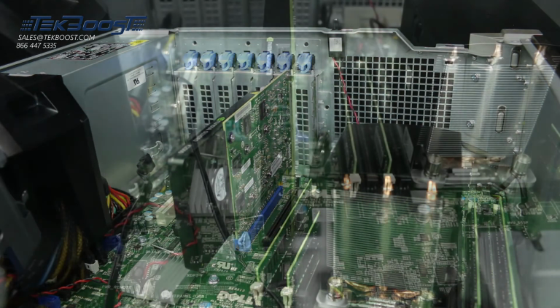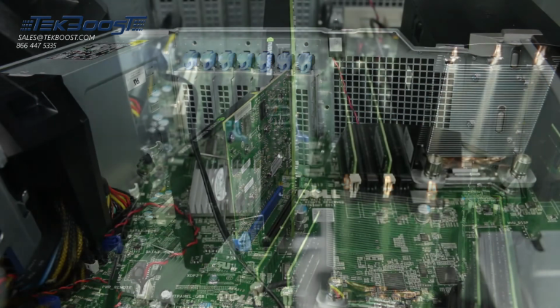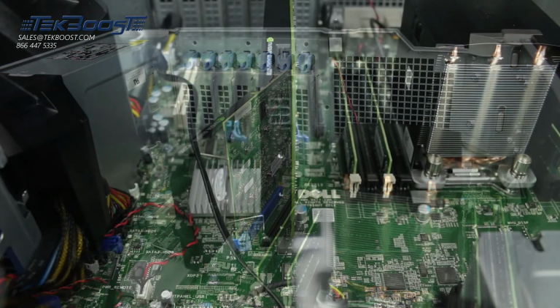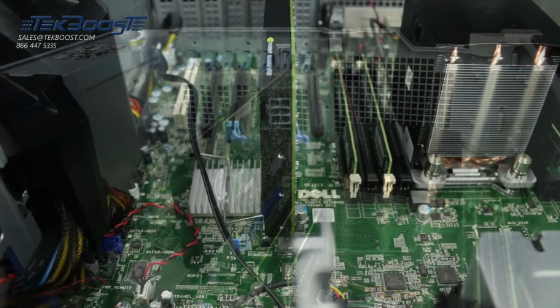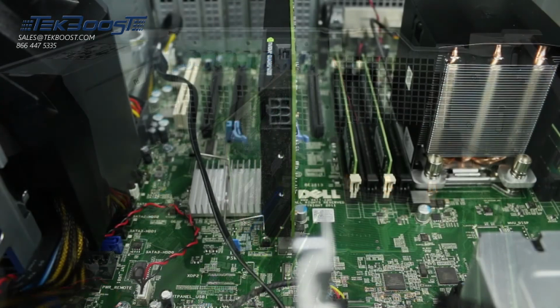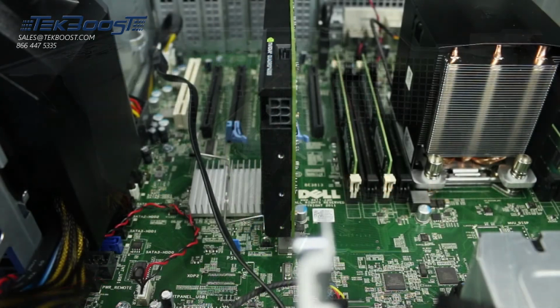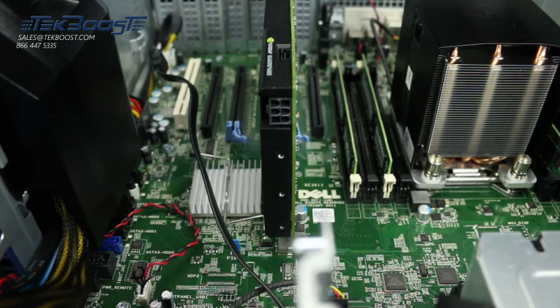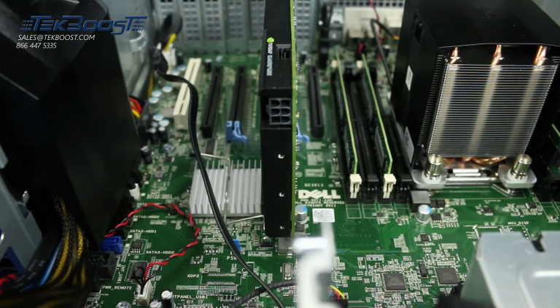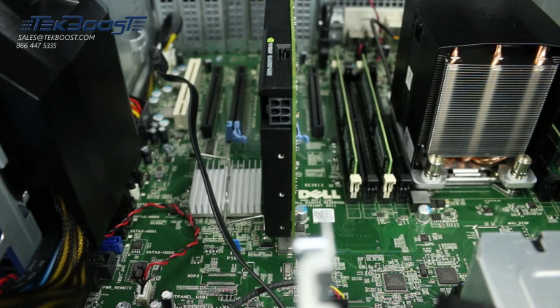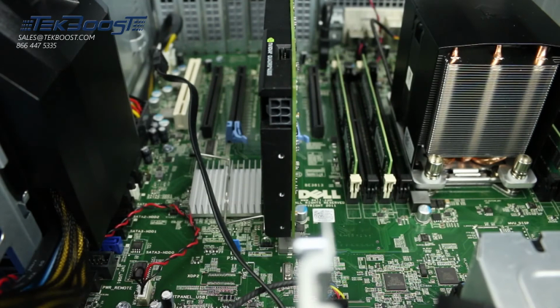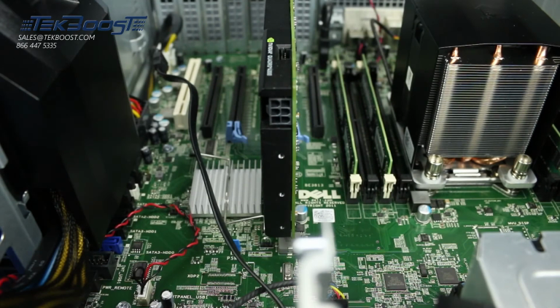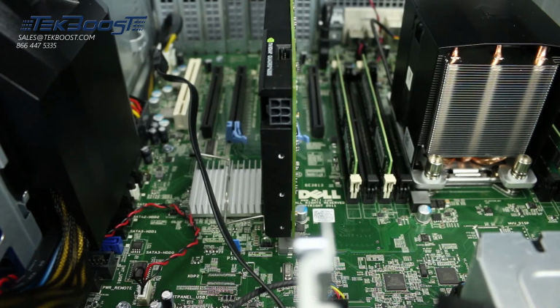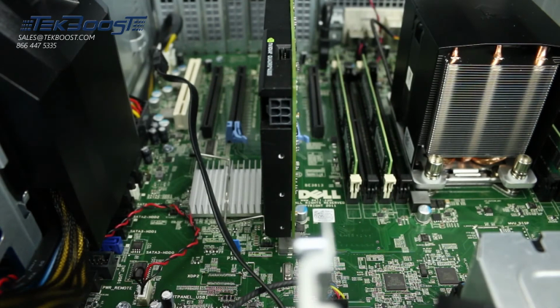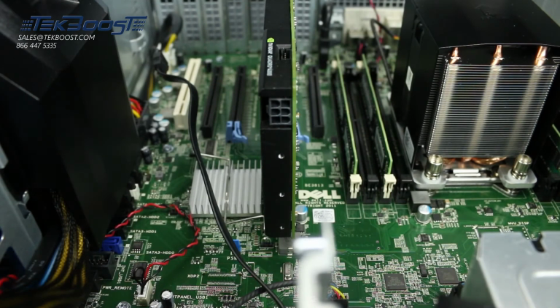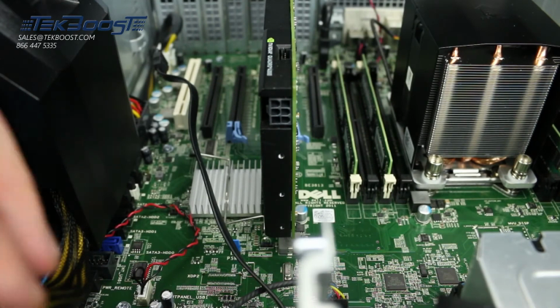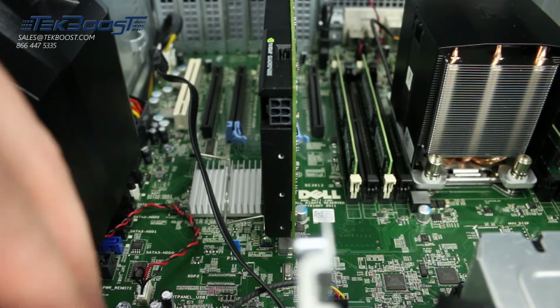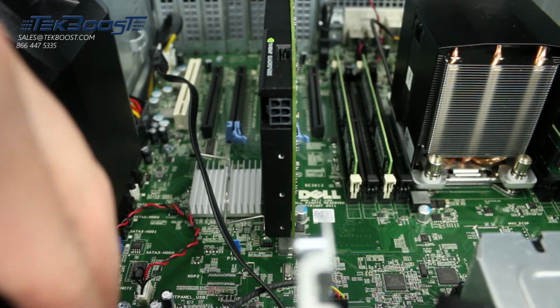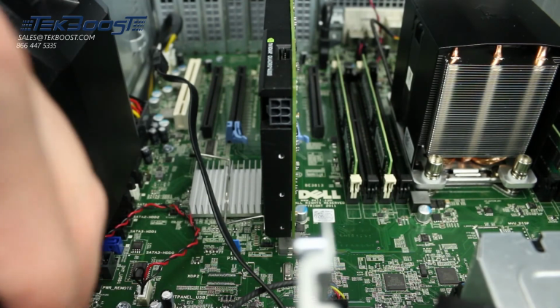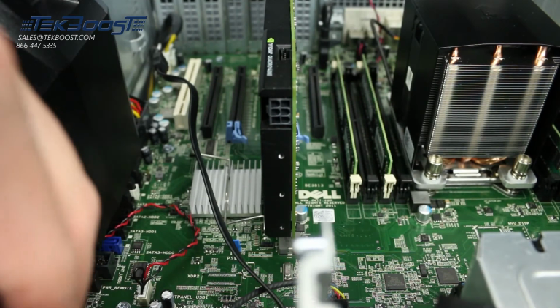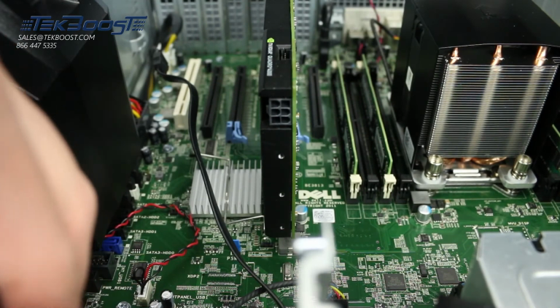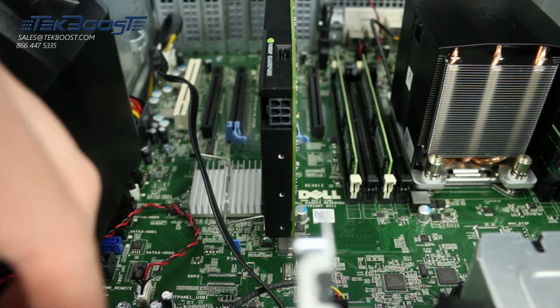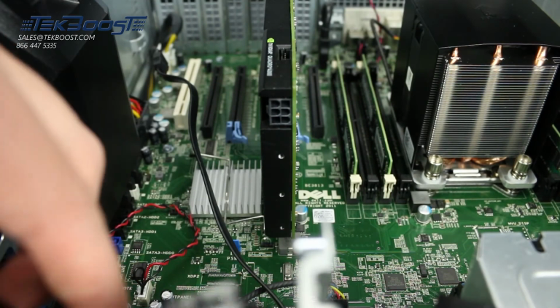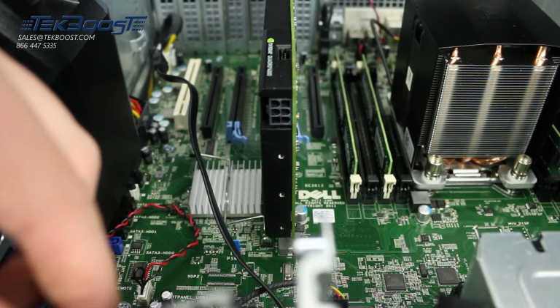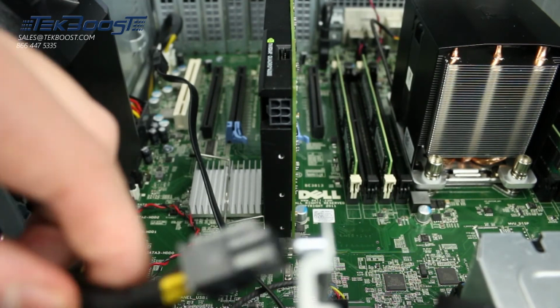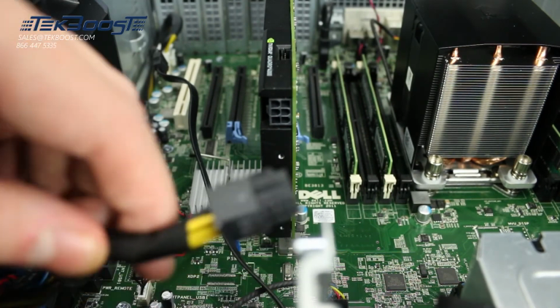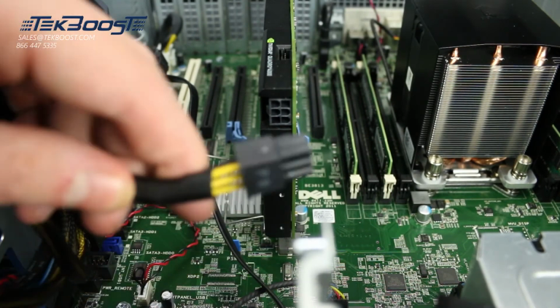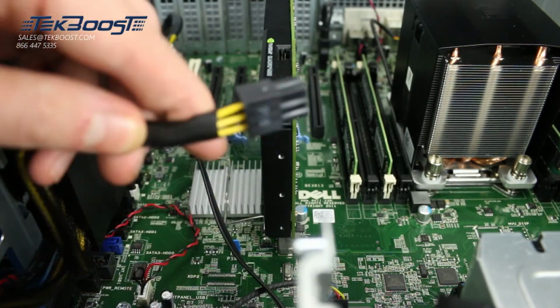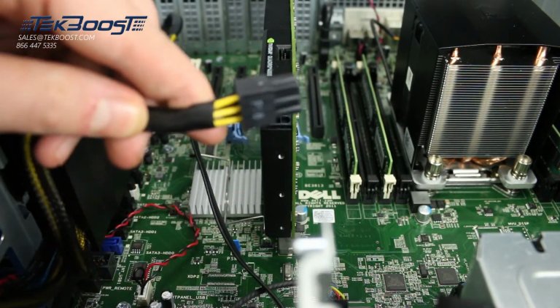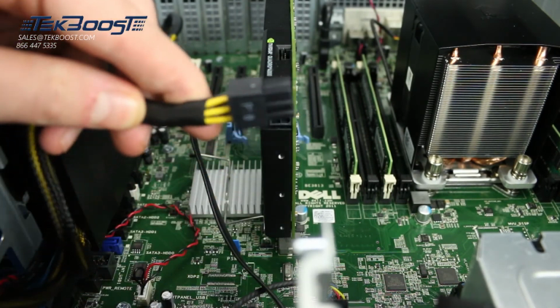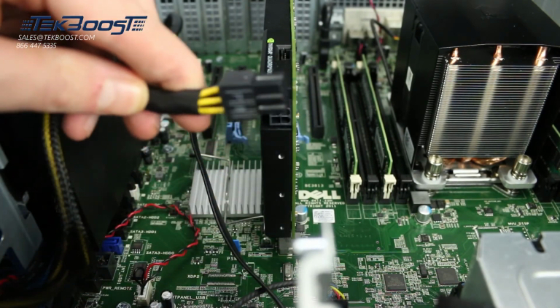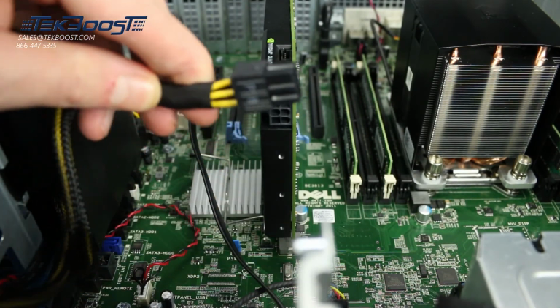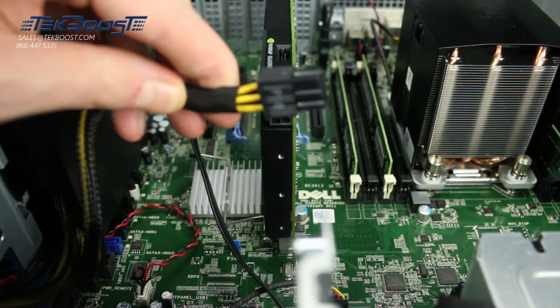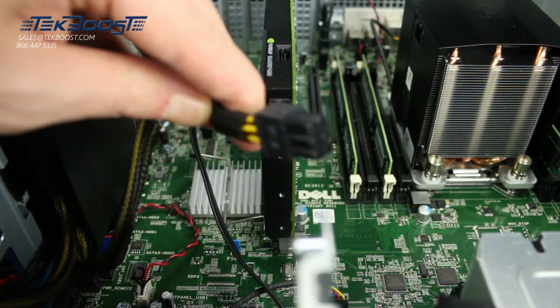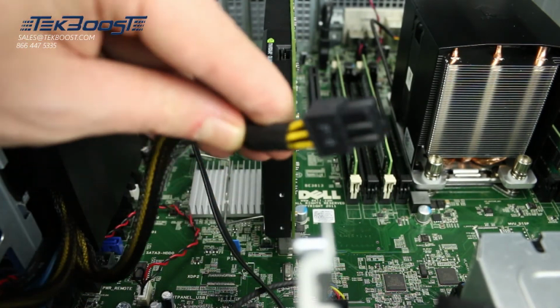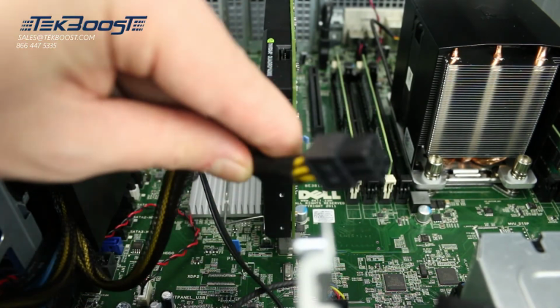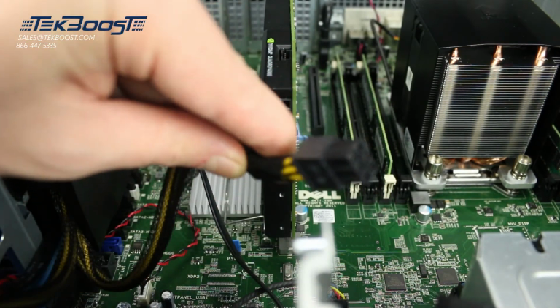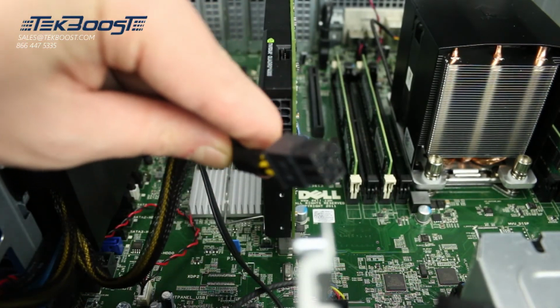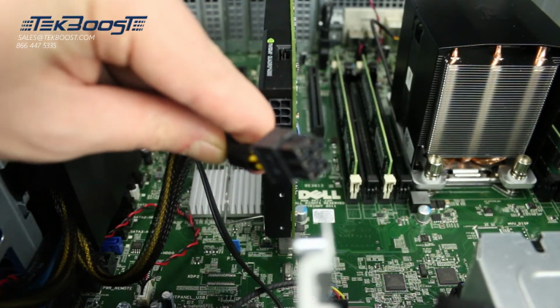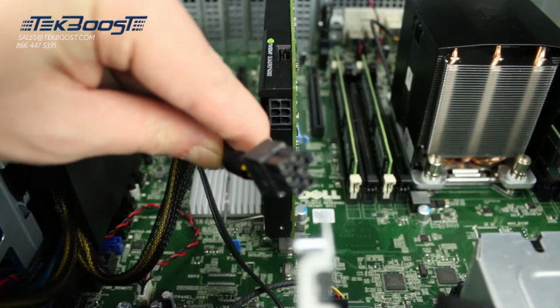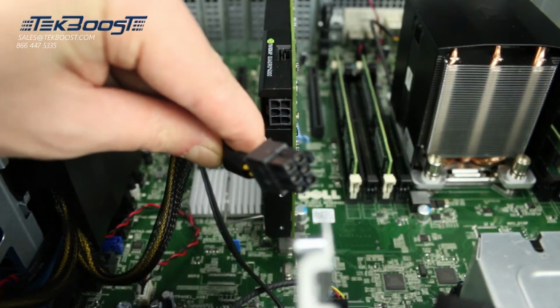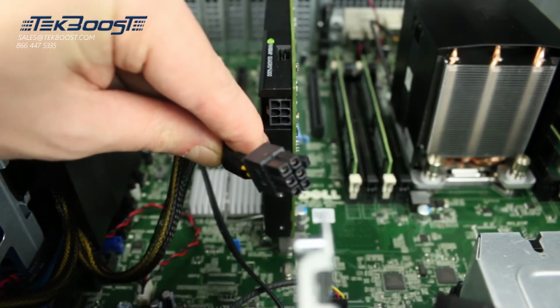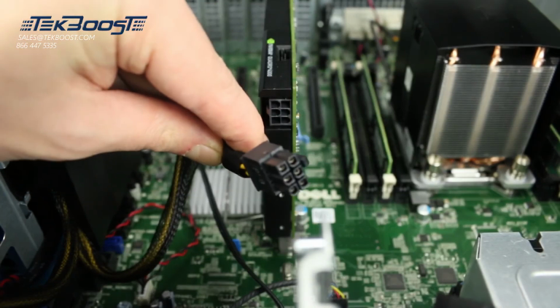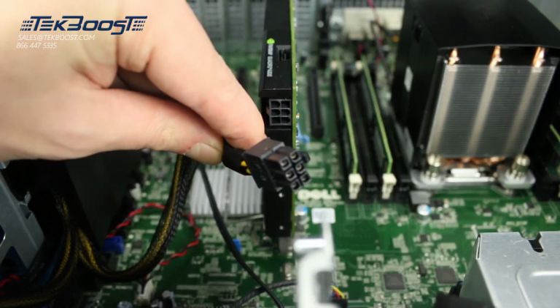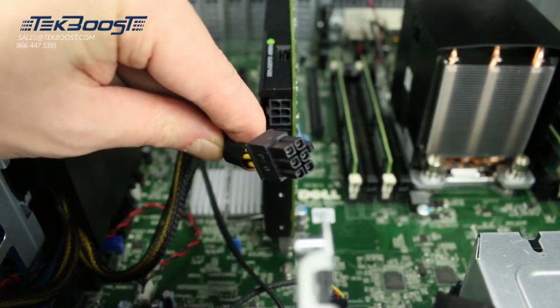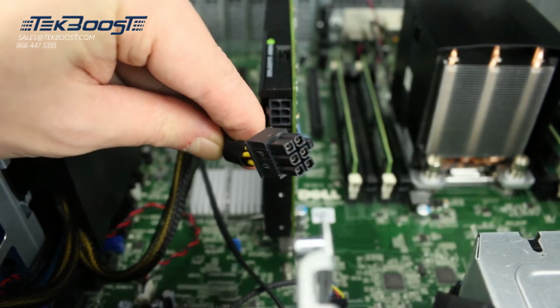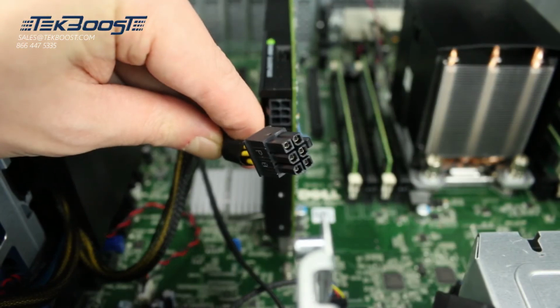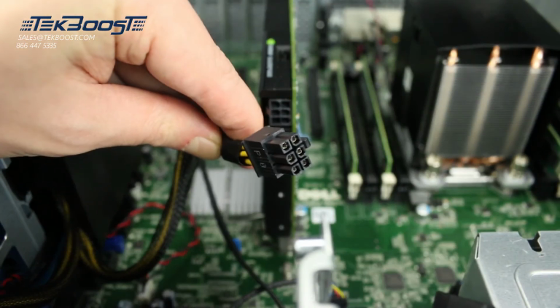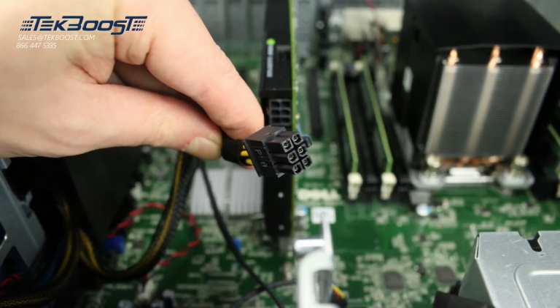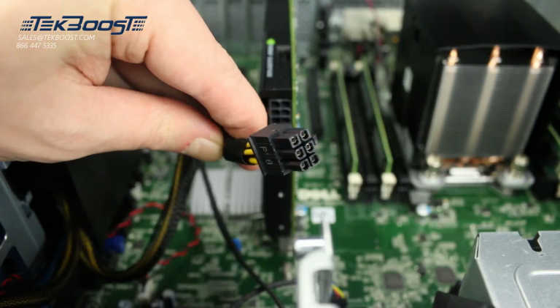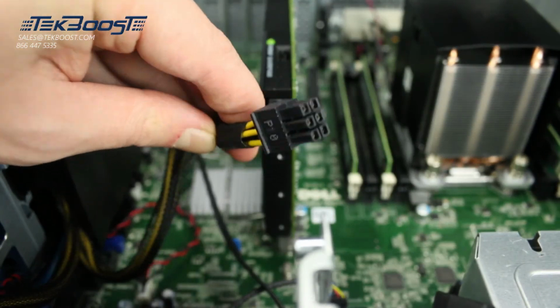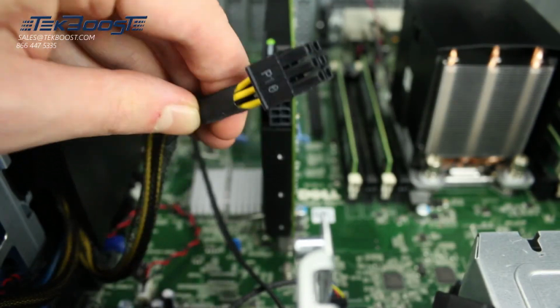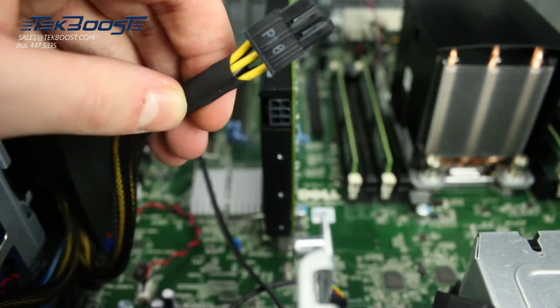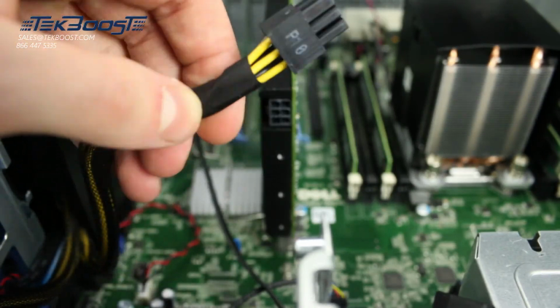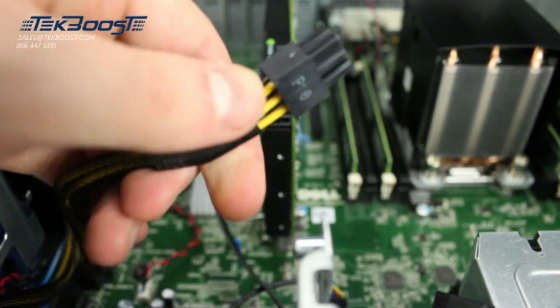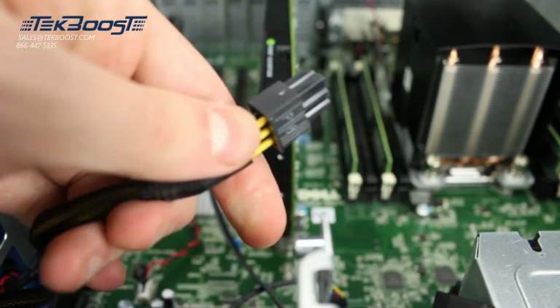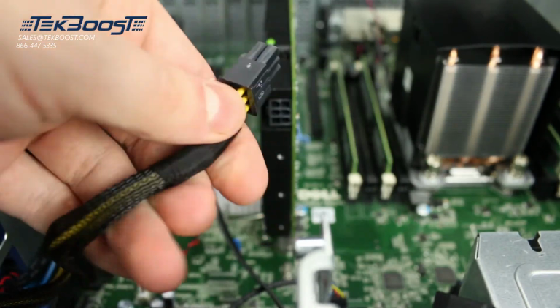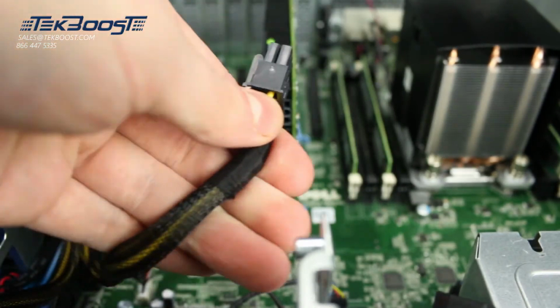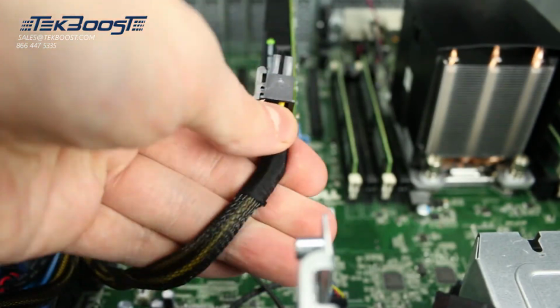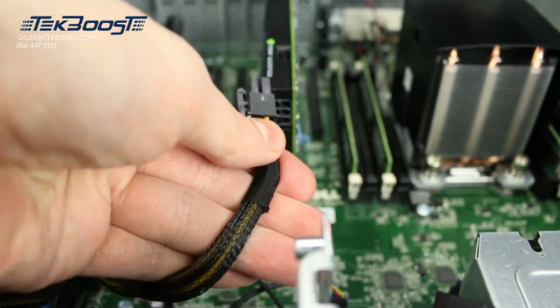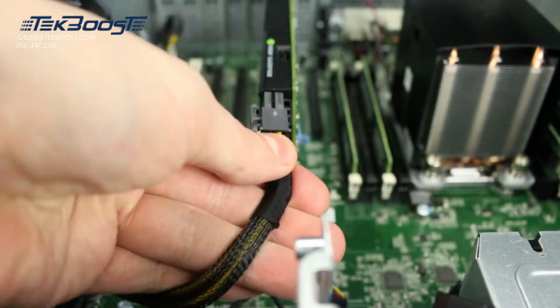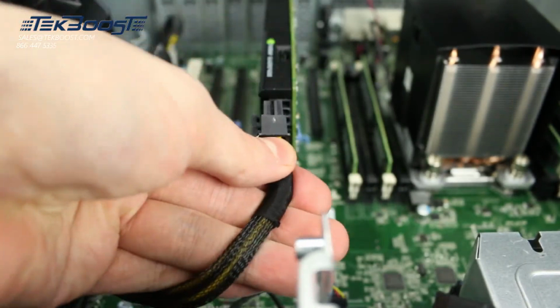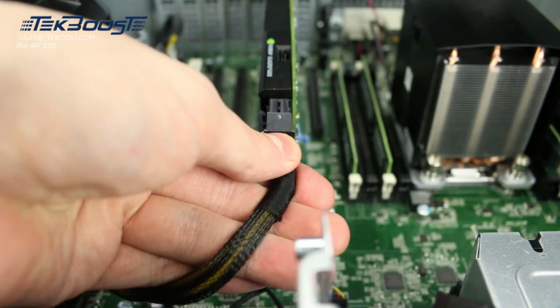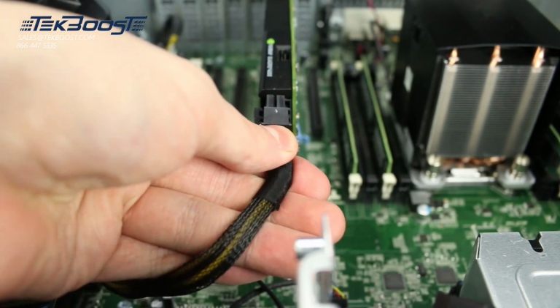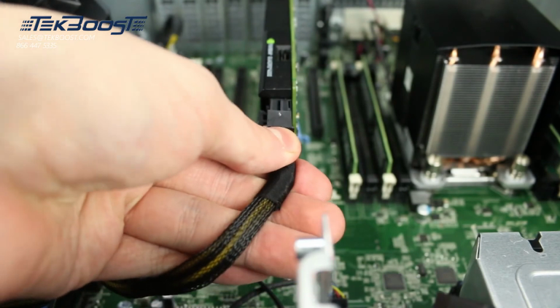Some cards require power. Connect up to two 6-pin power adapters as needed. These snap in place easily.